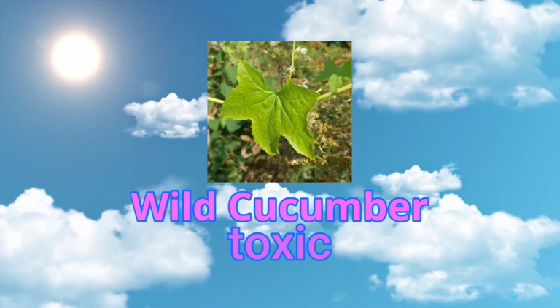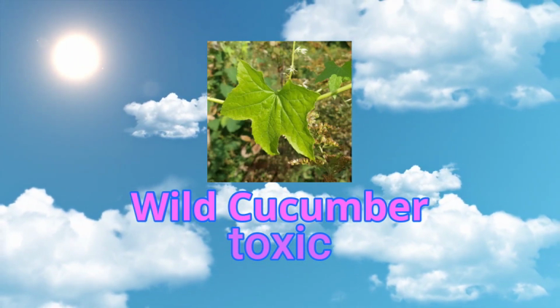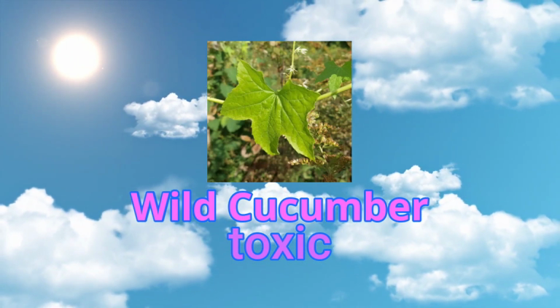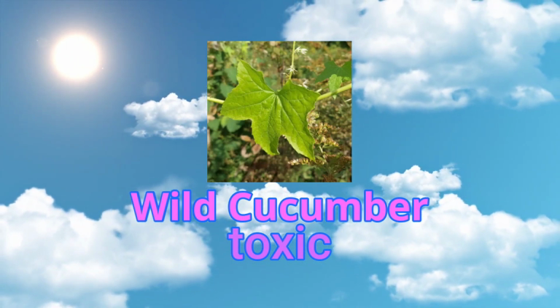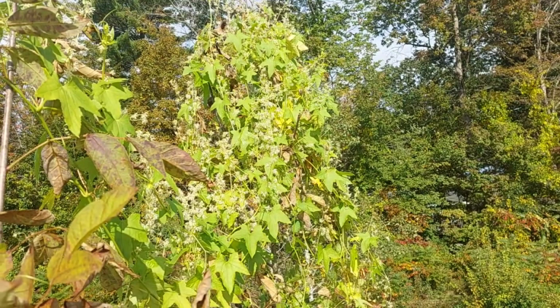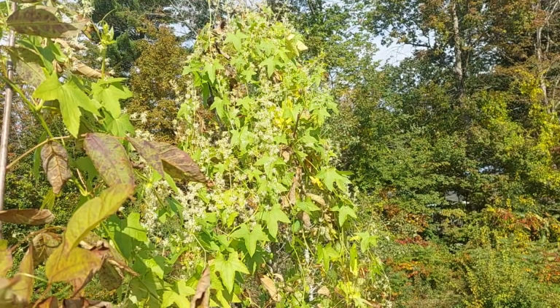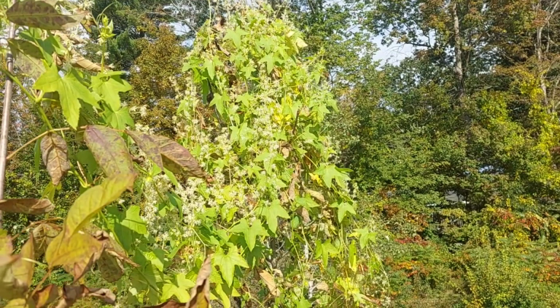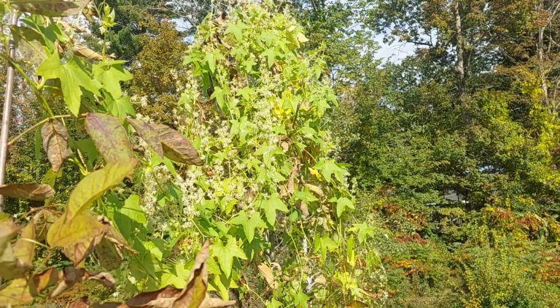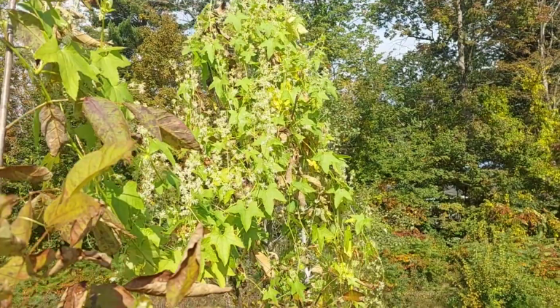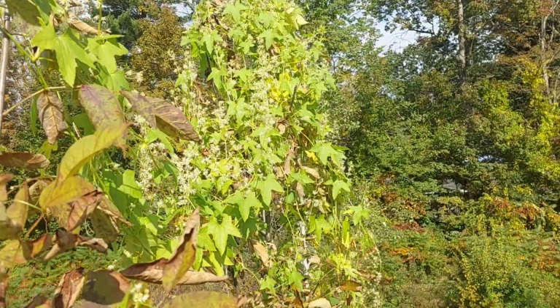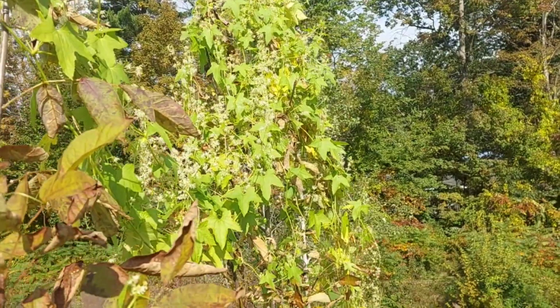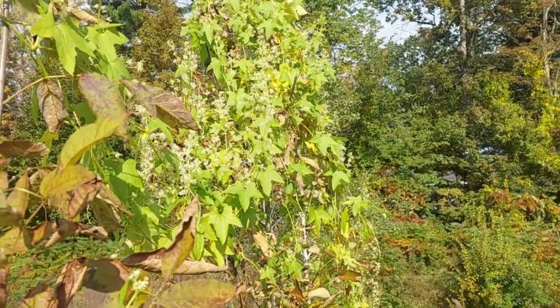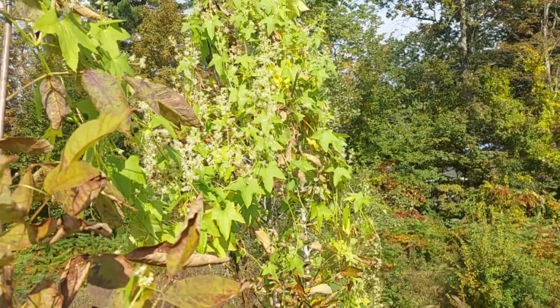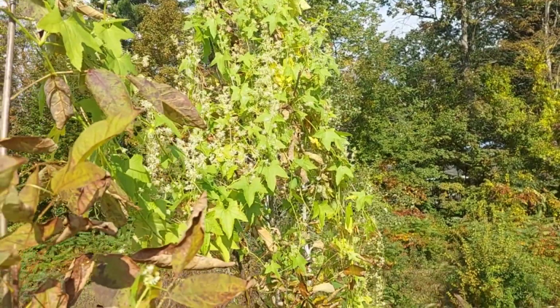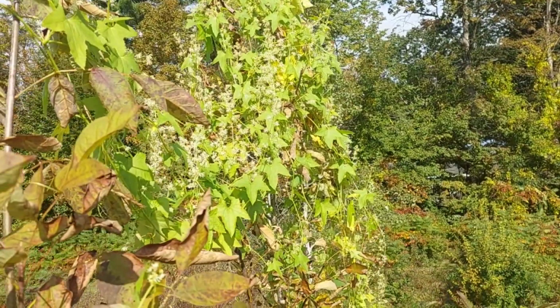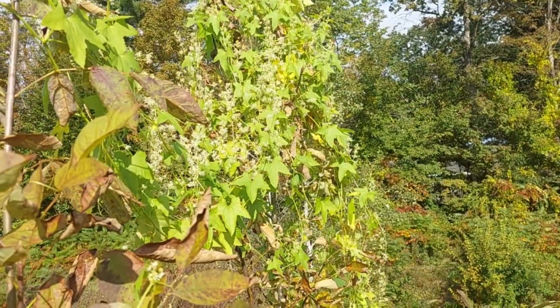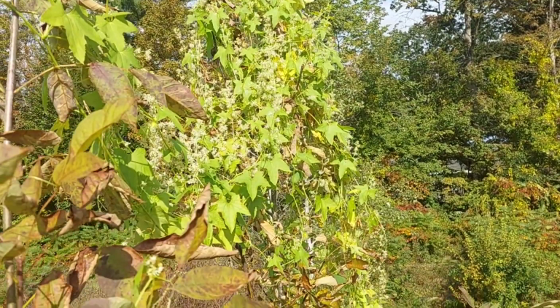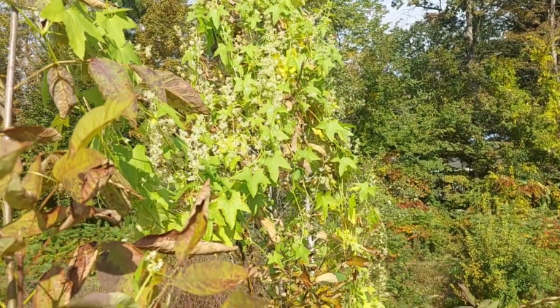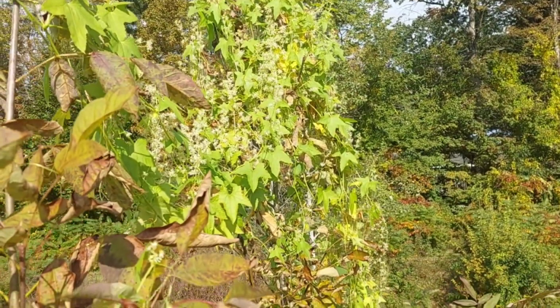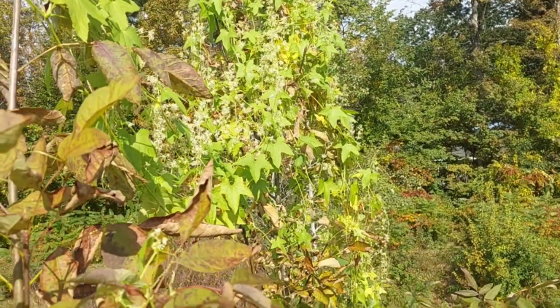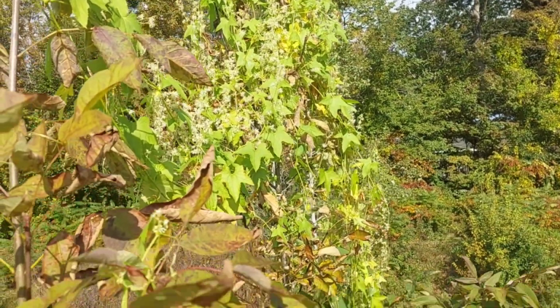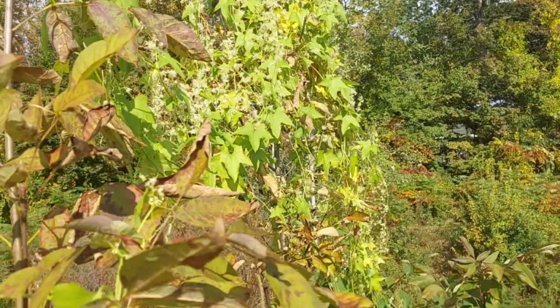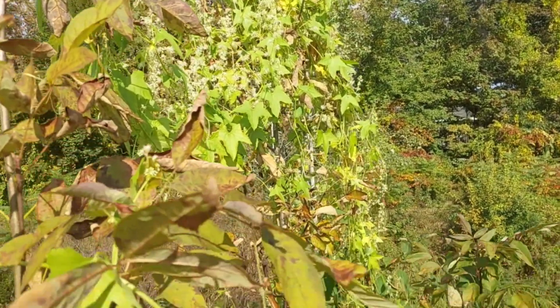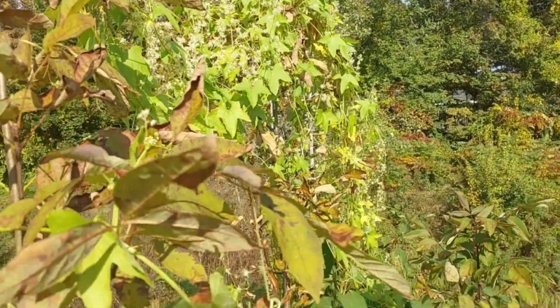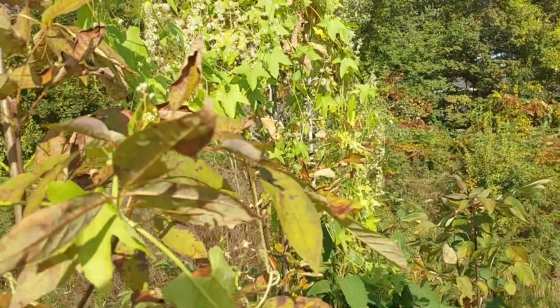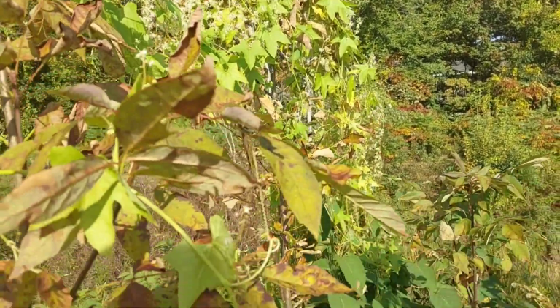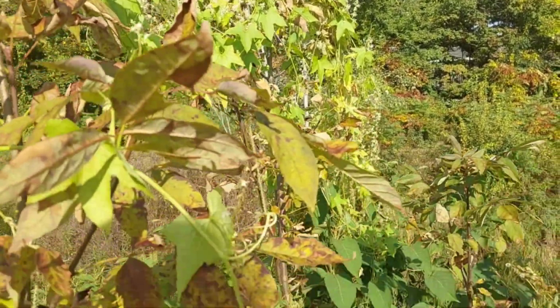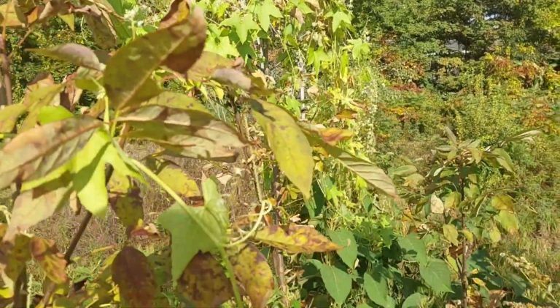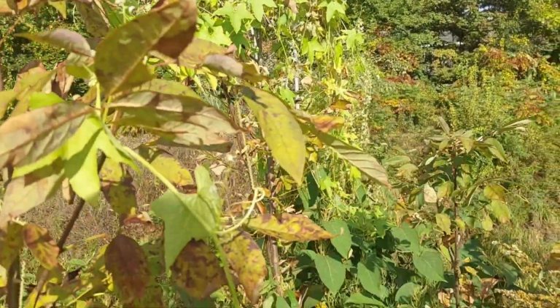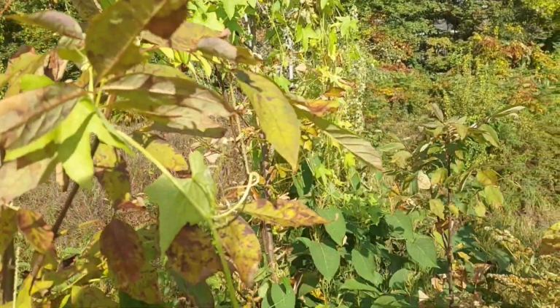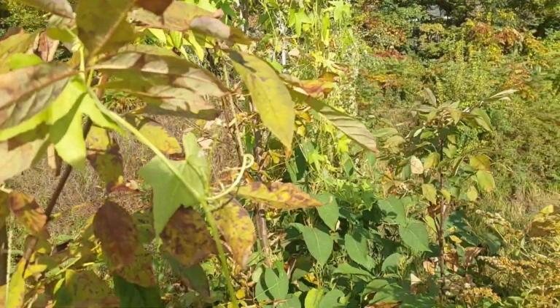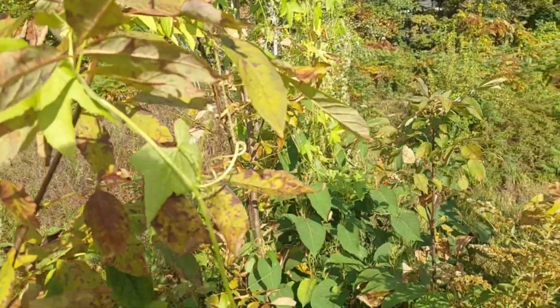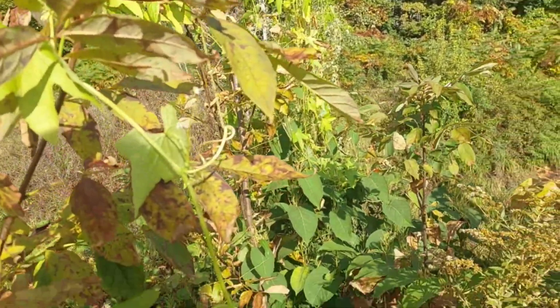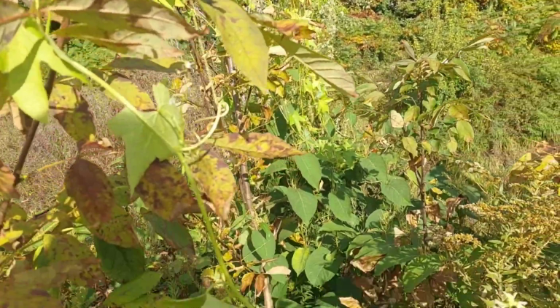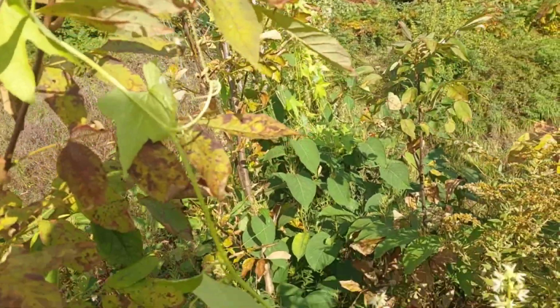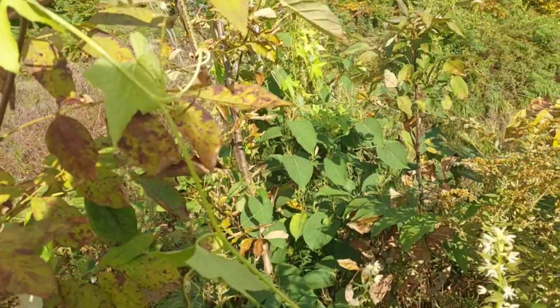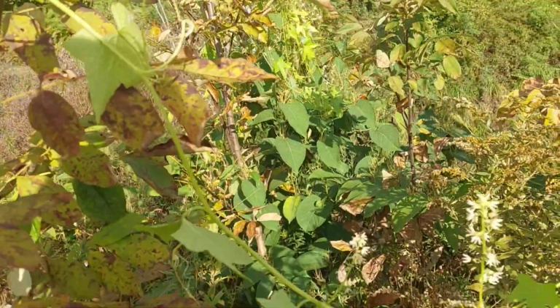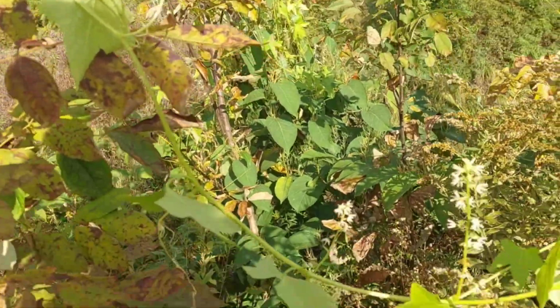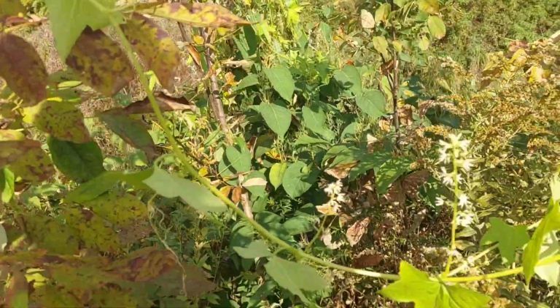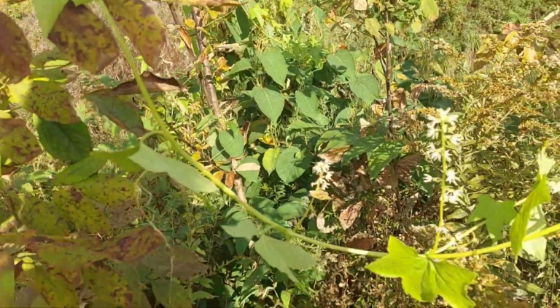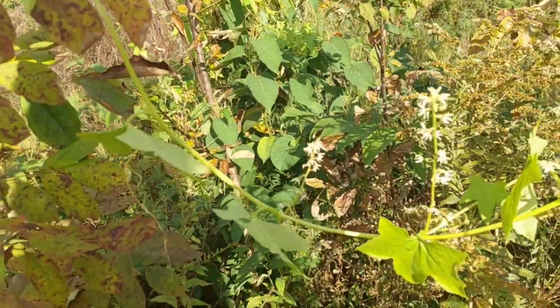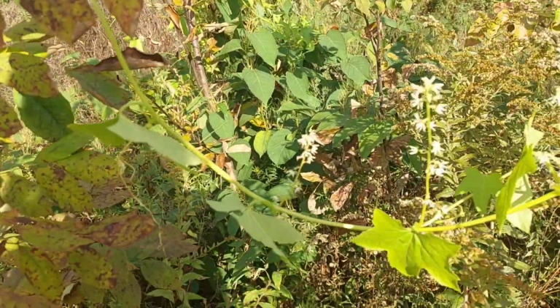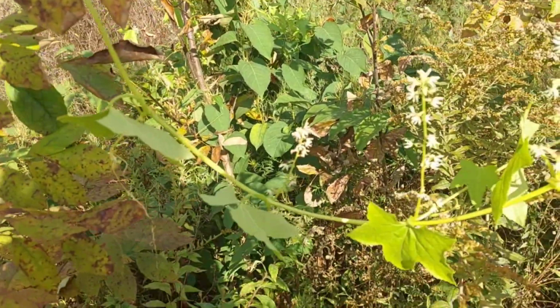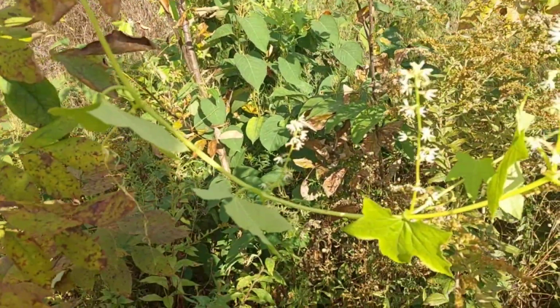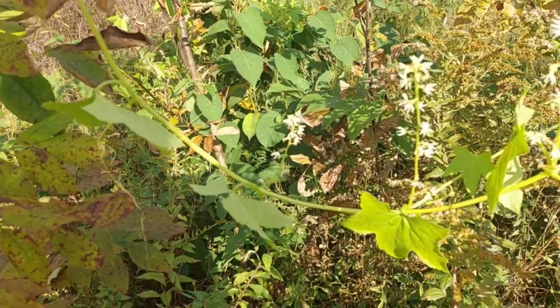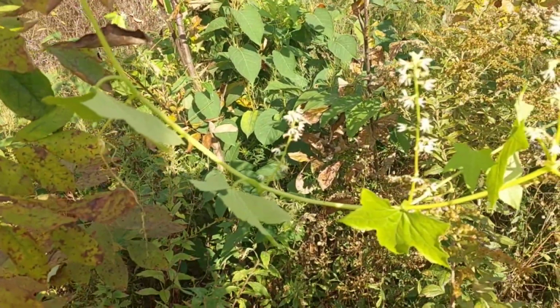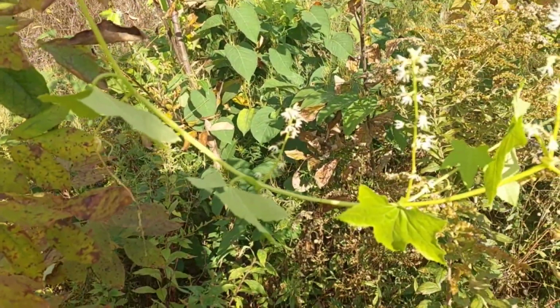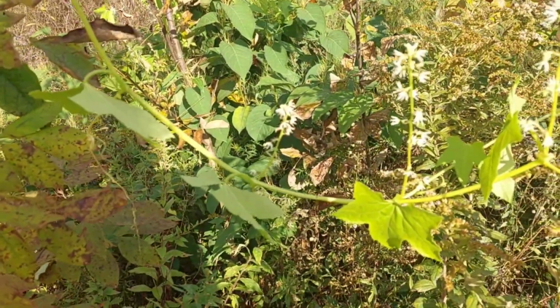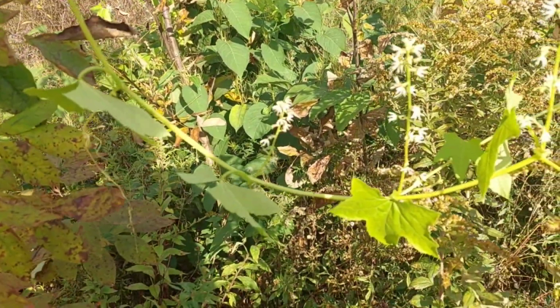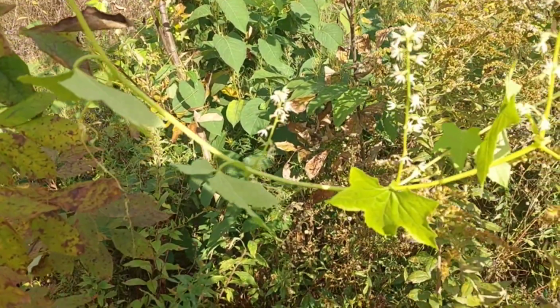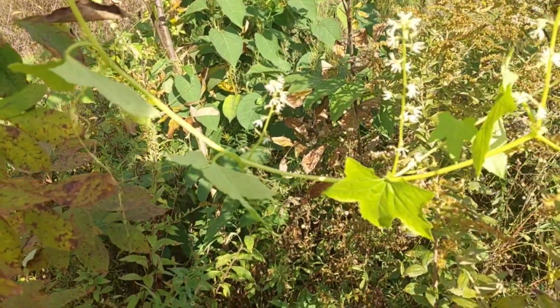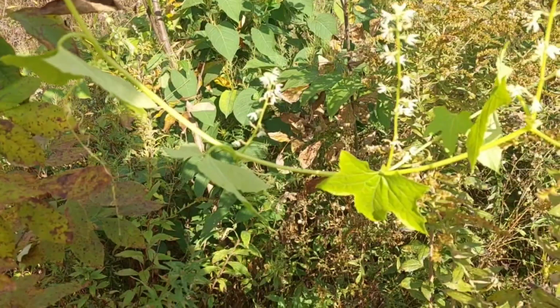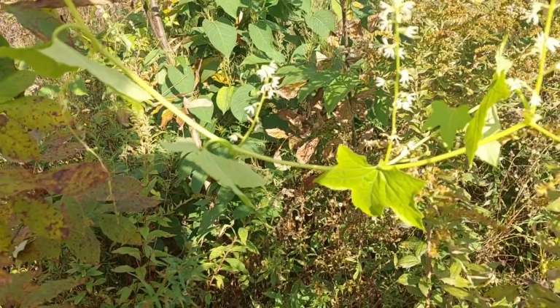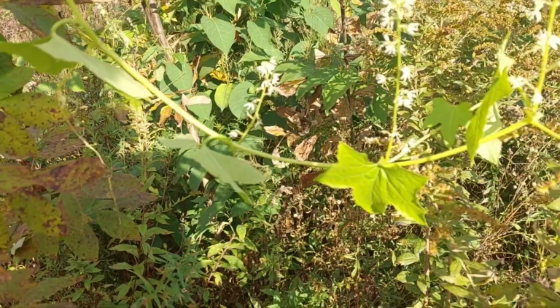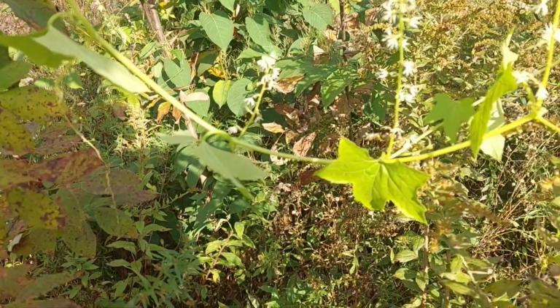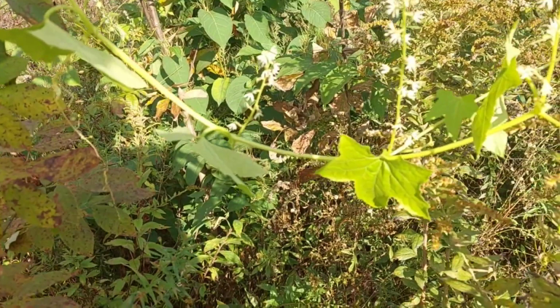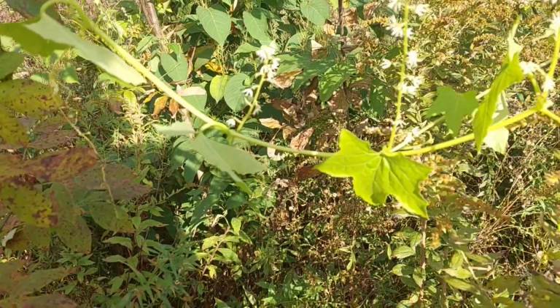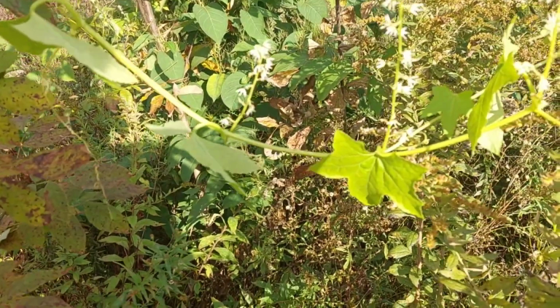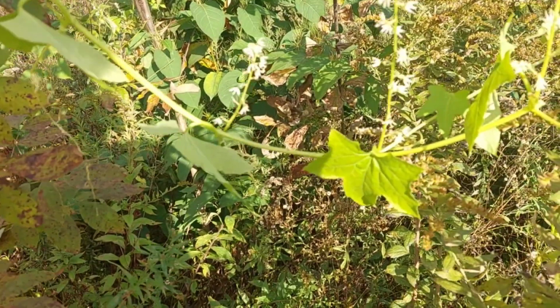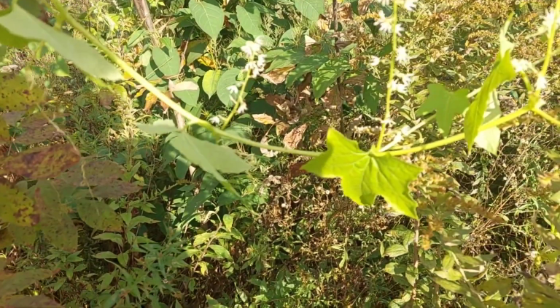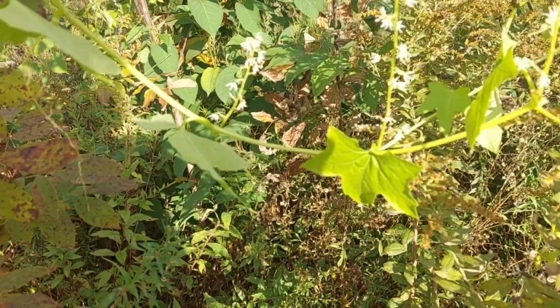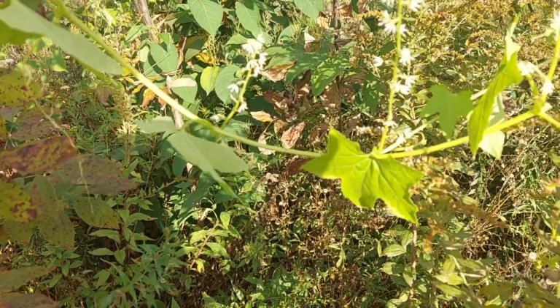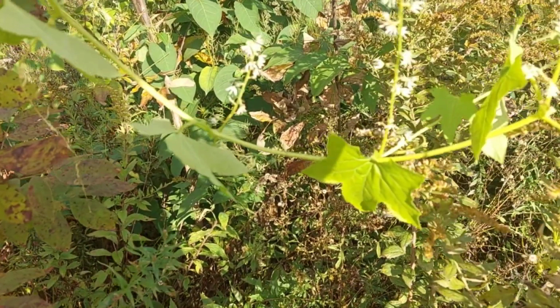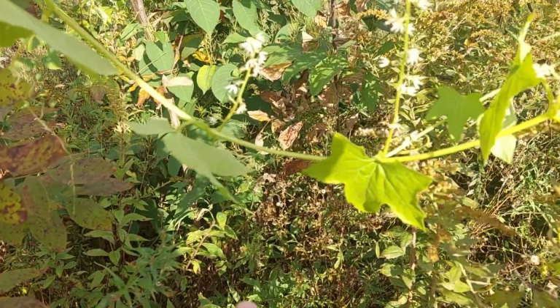This is what's called wild cucumber. The seeds look like cucumber or watermelon seeds.